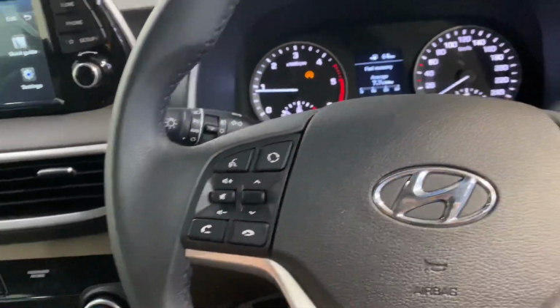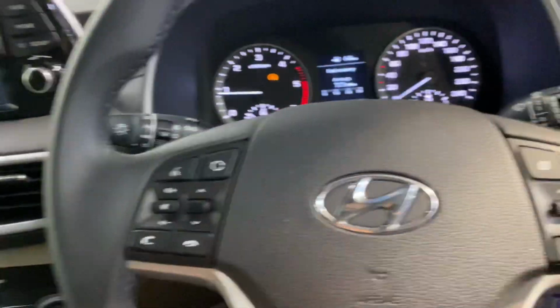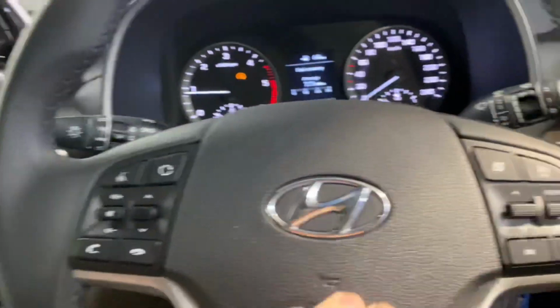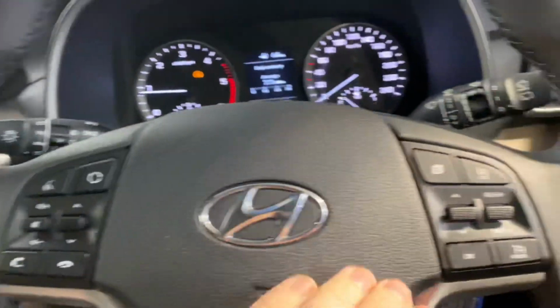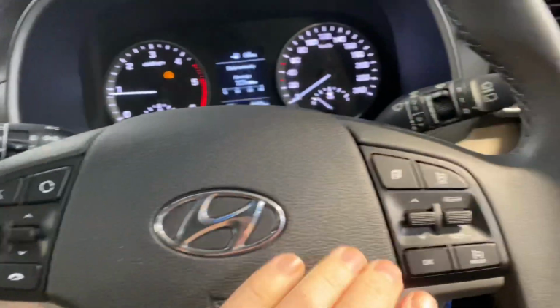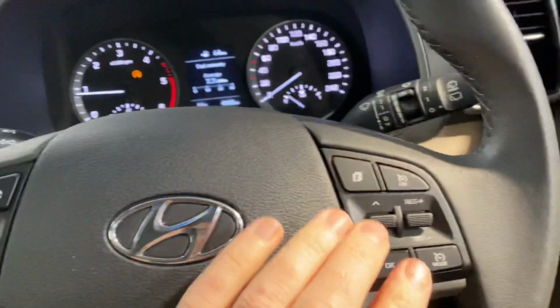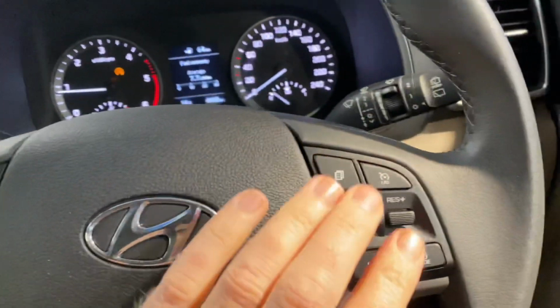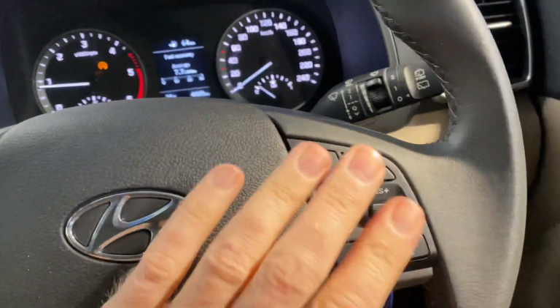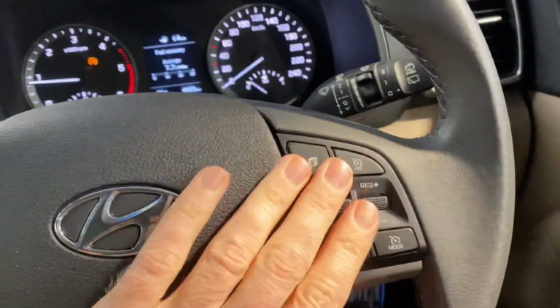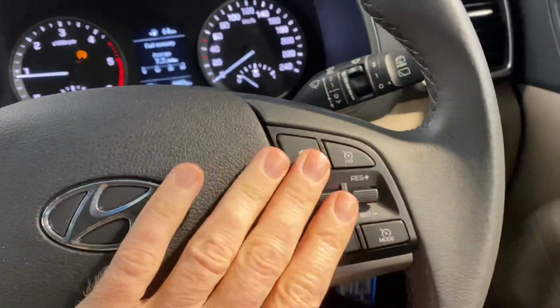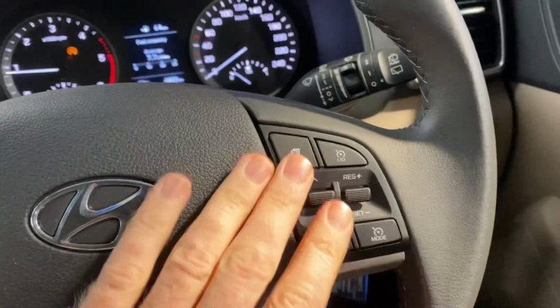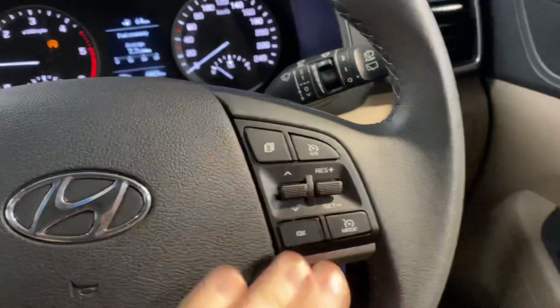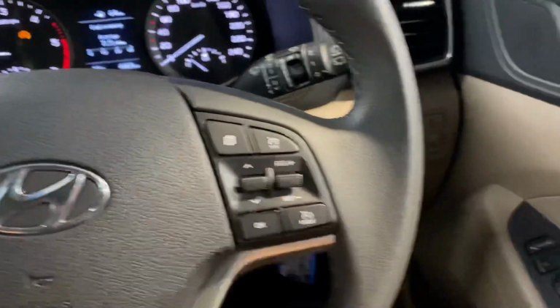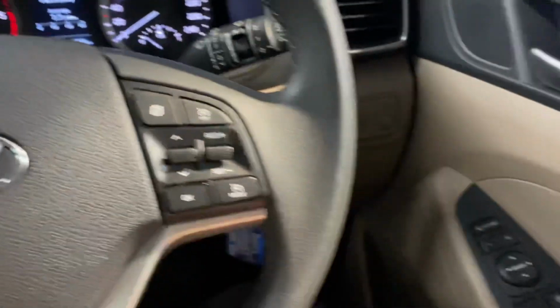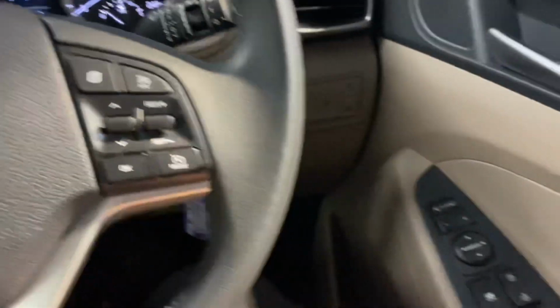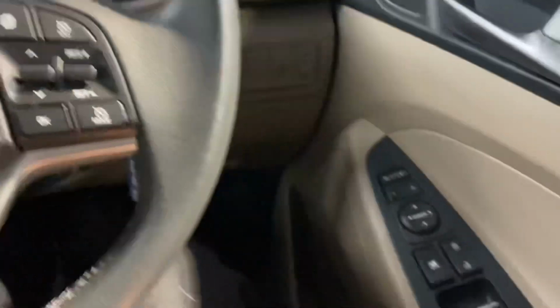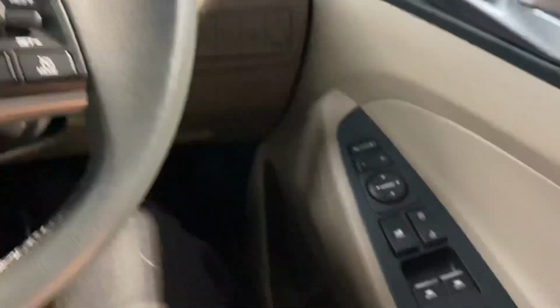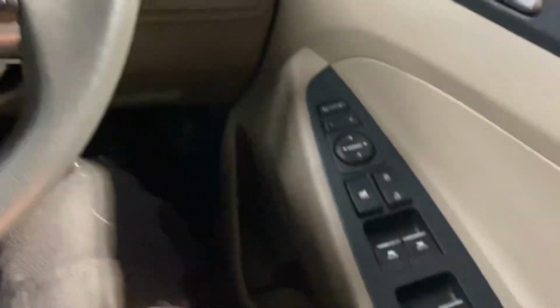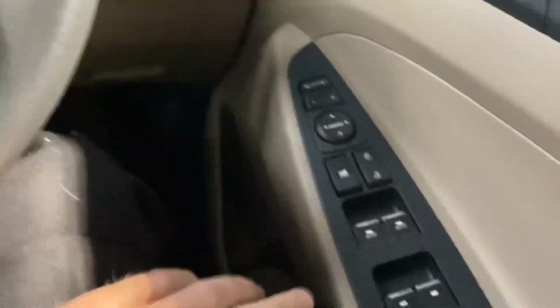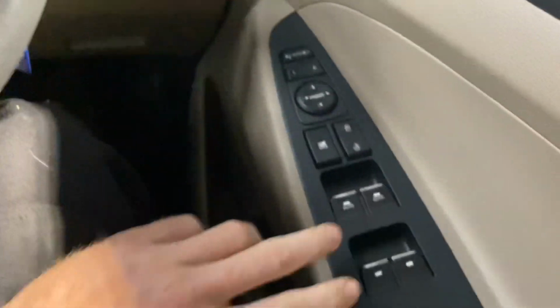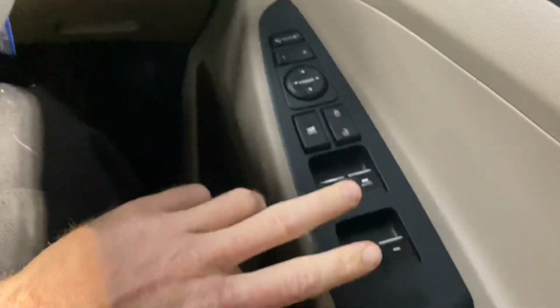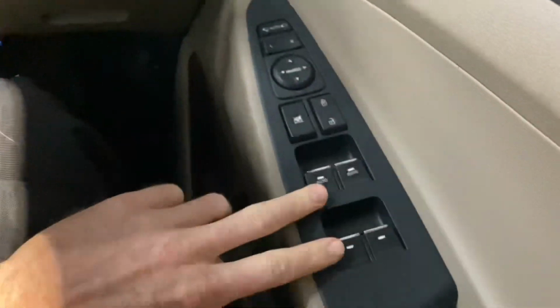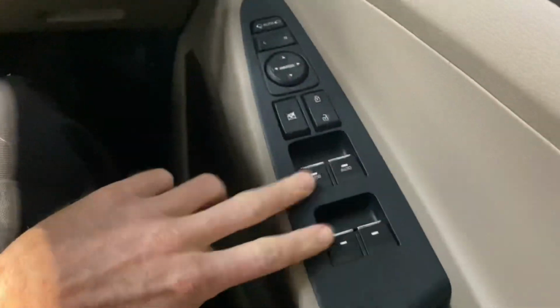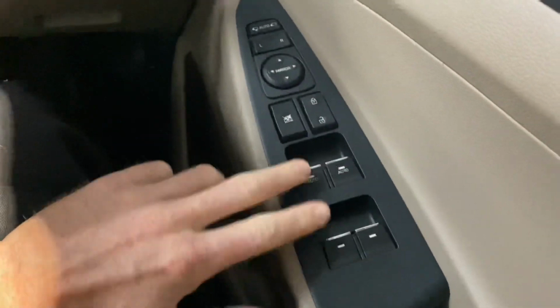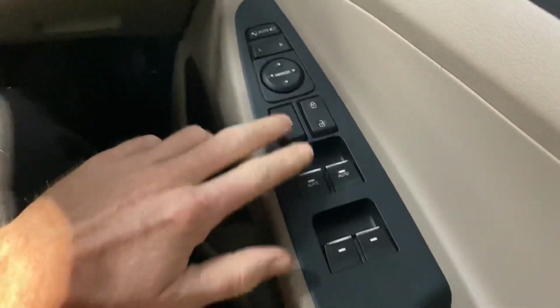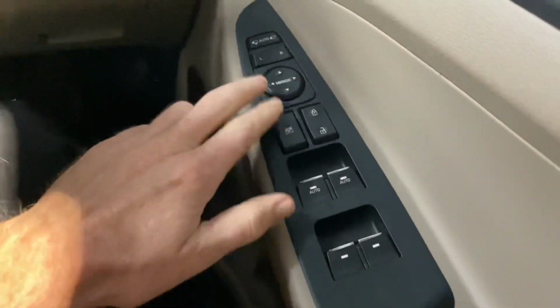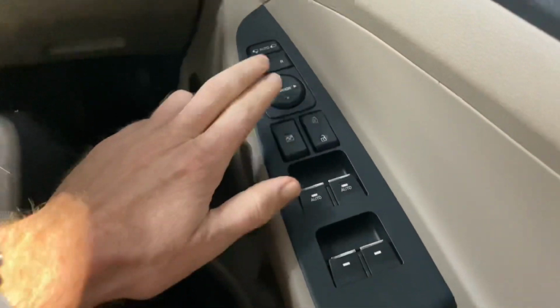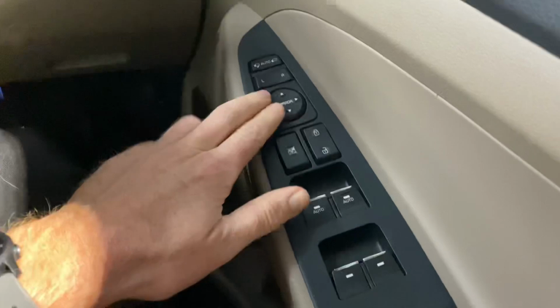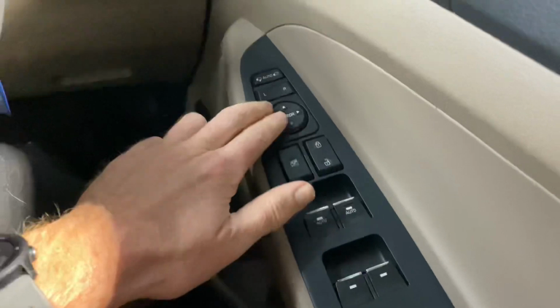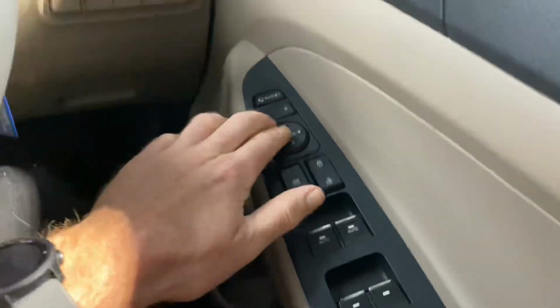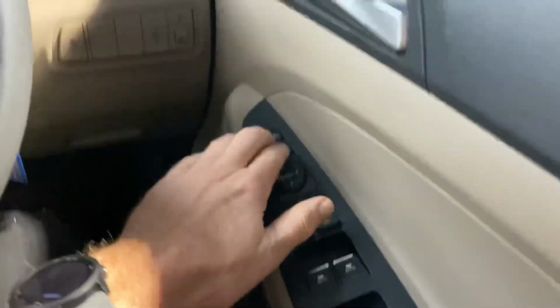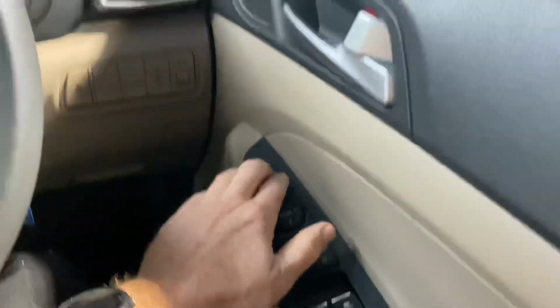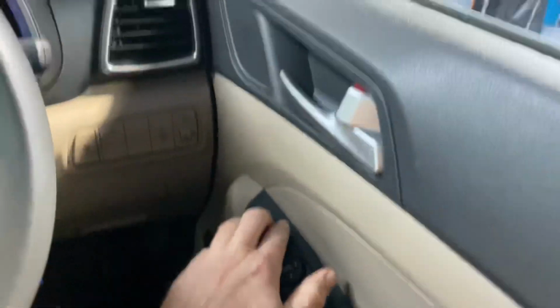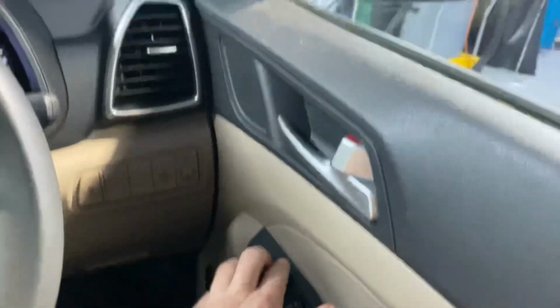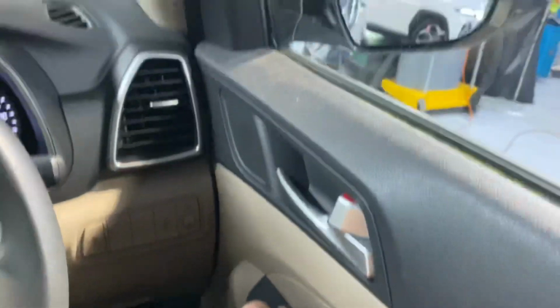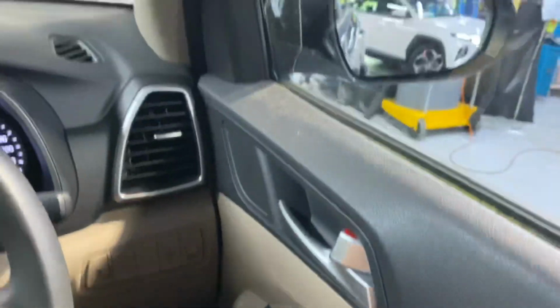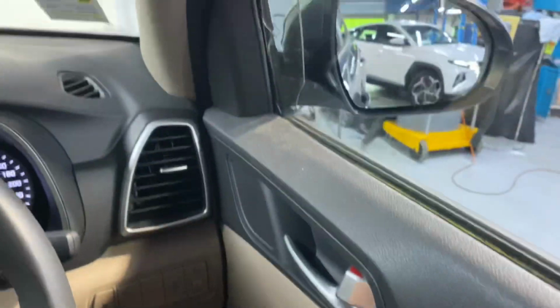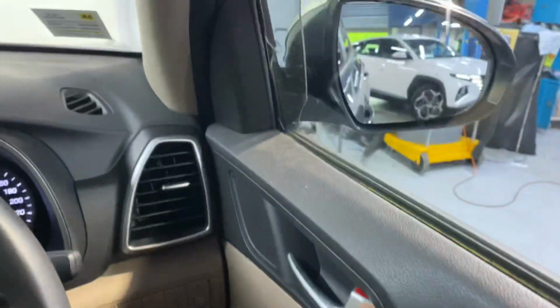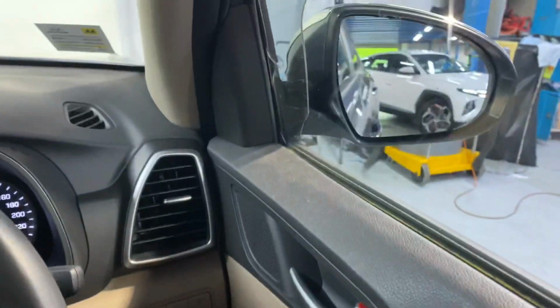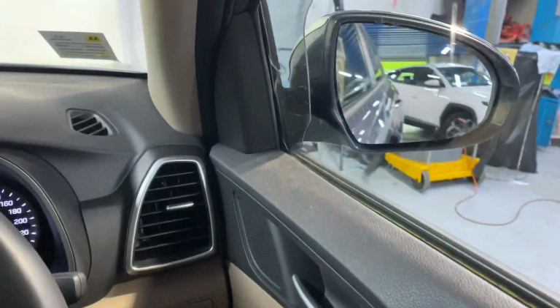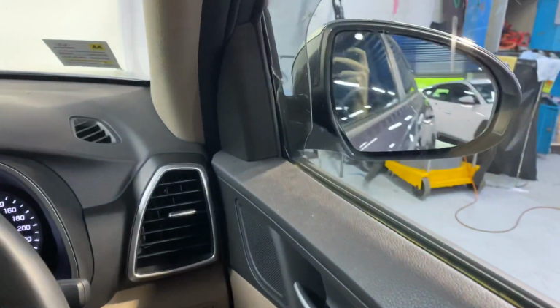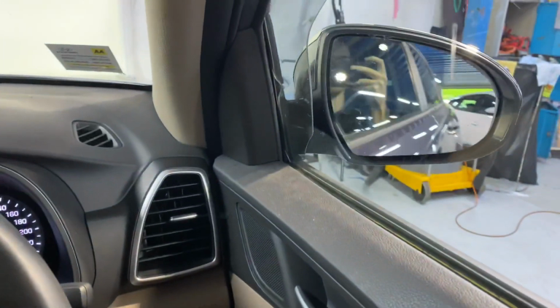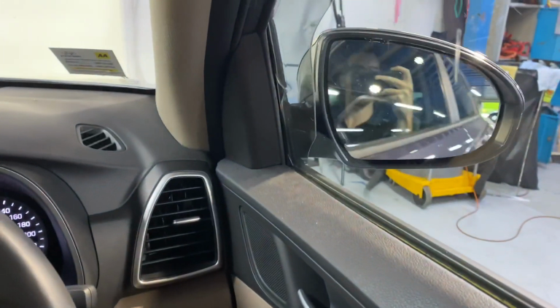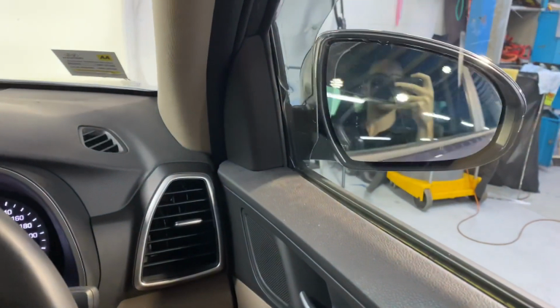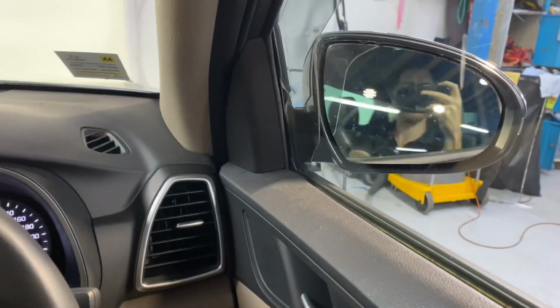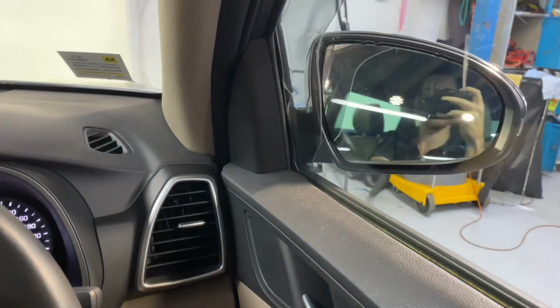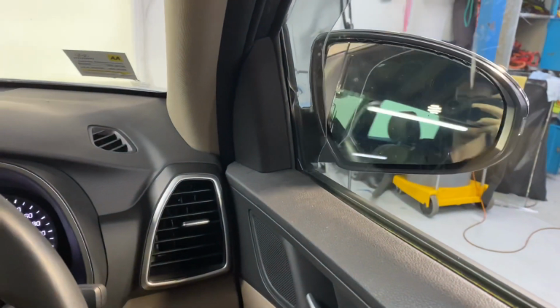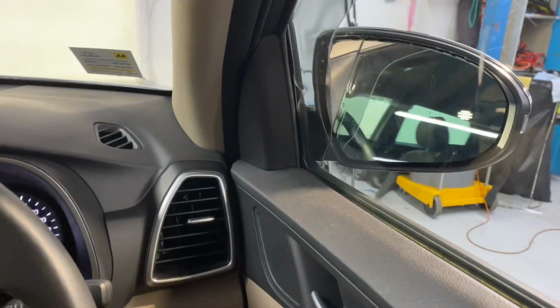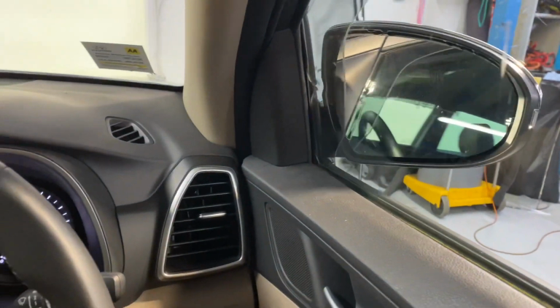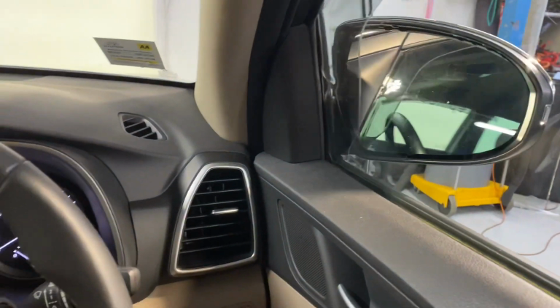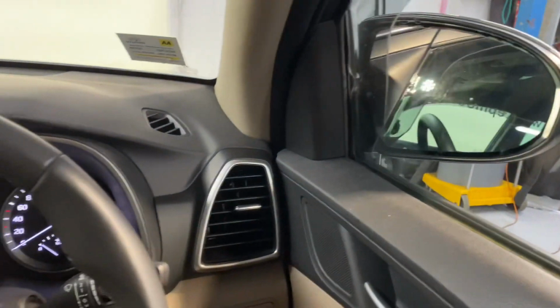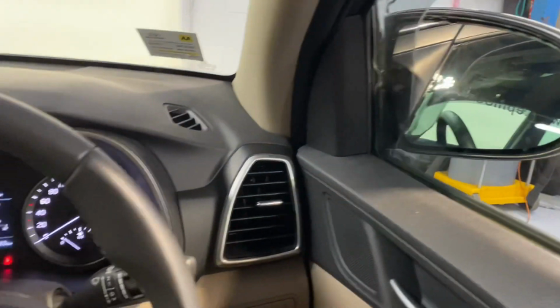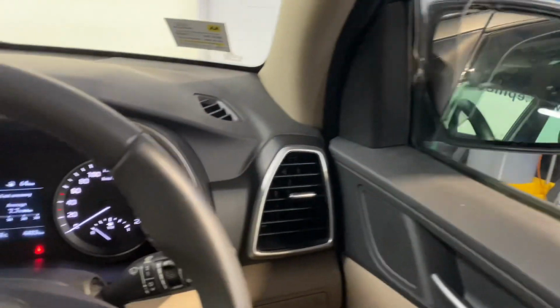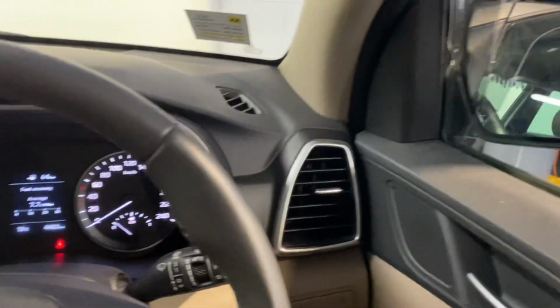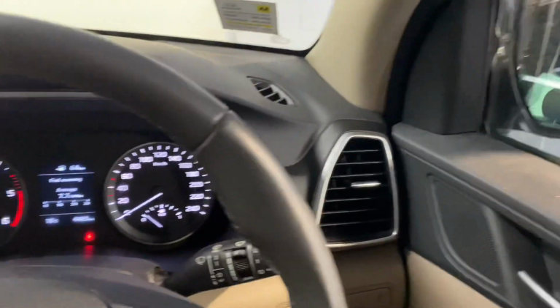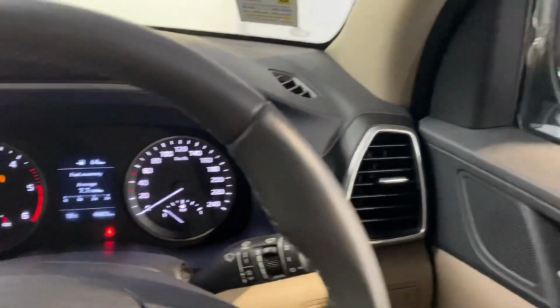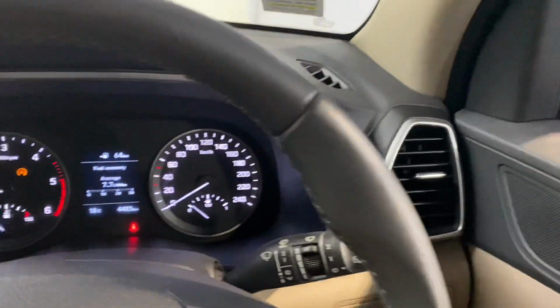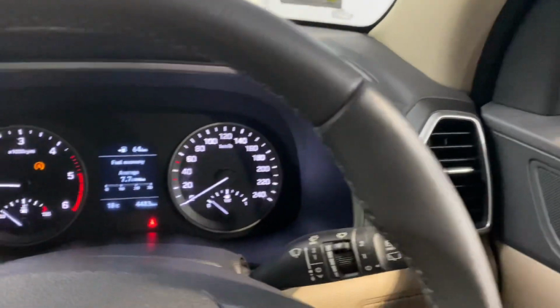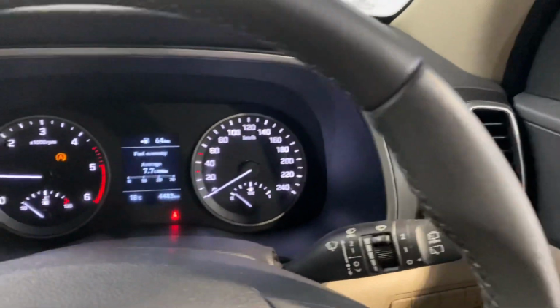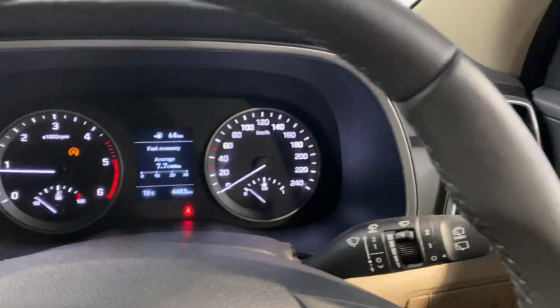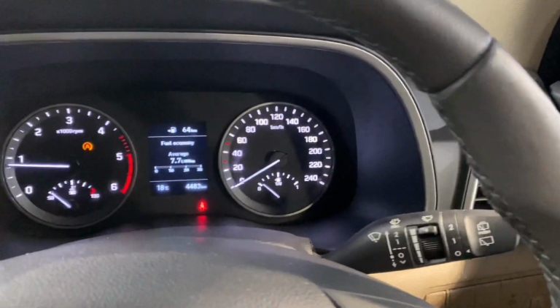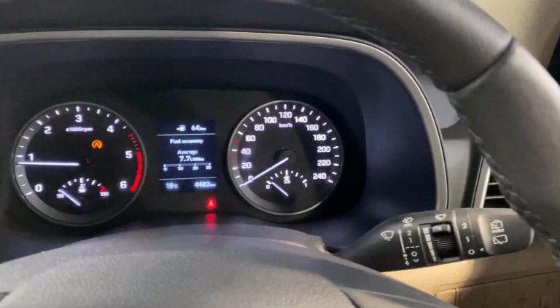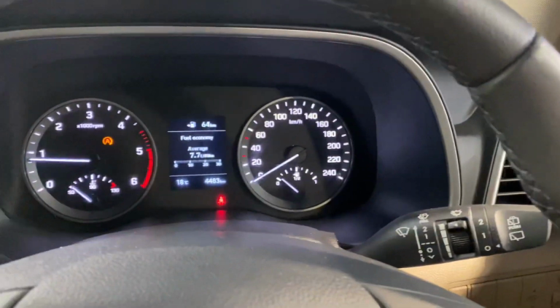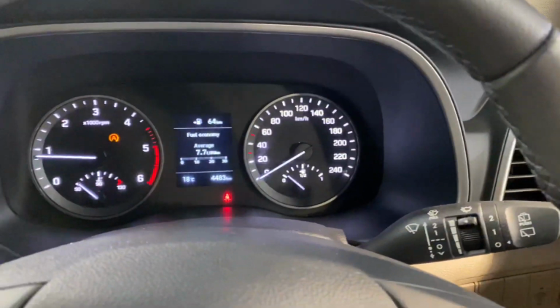Voice activated Bluetooth and cruise control, front and rear electric windows, and electric adjustable and retractable wing mirrors. All of this is coming as standard.